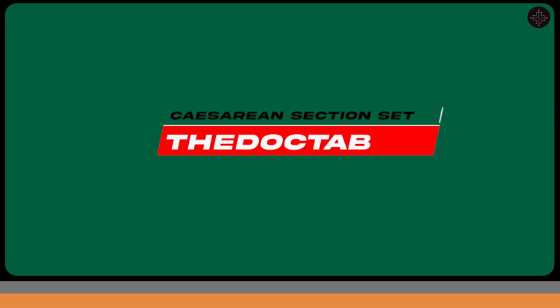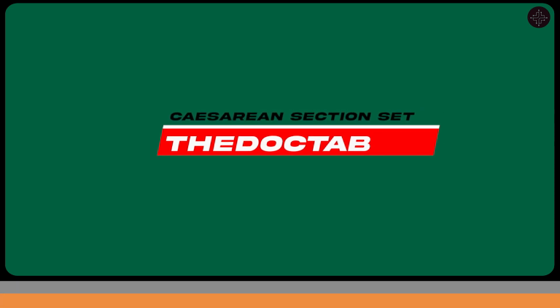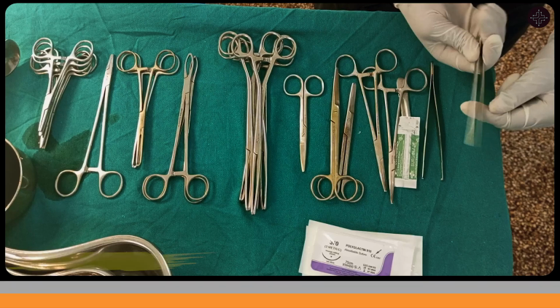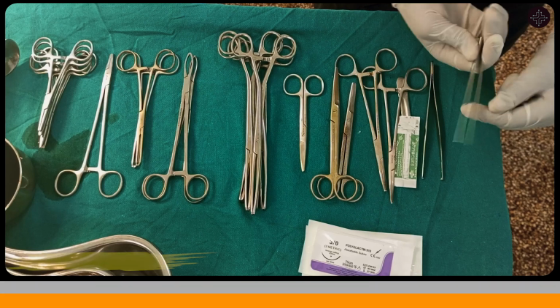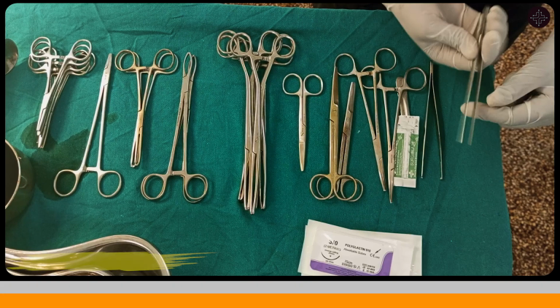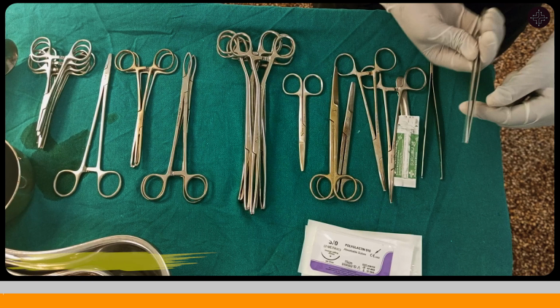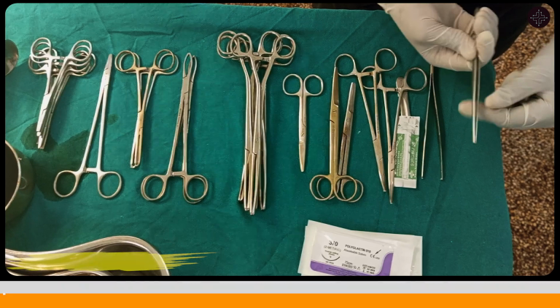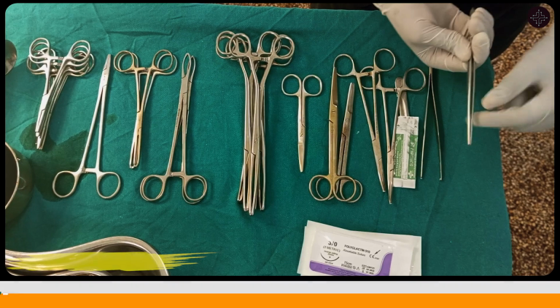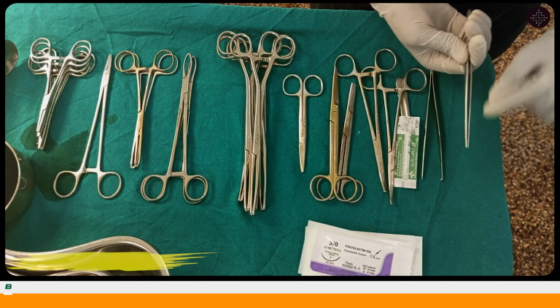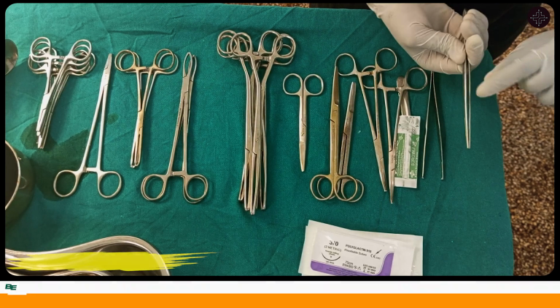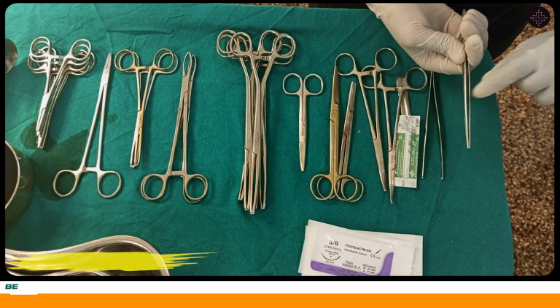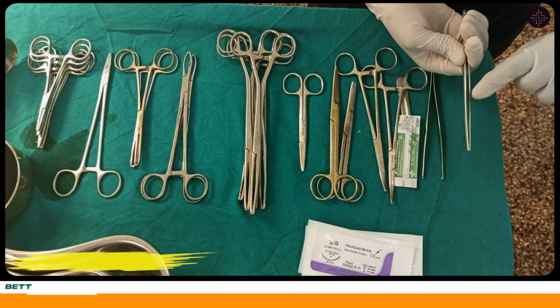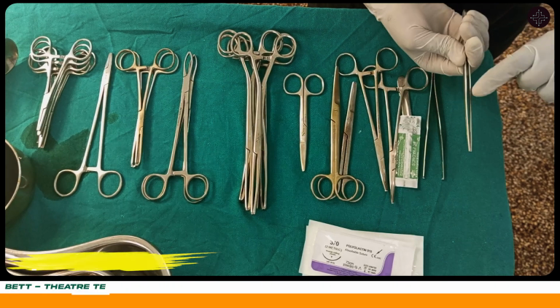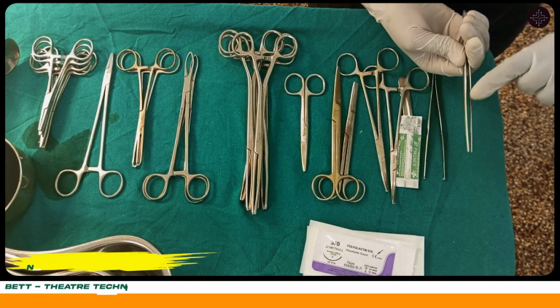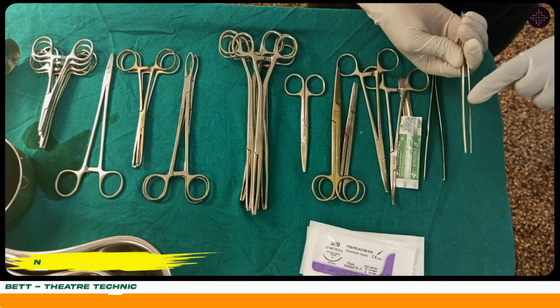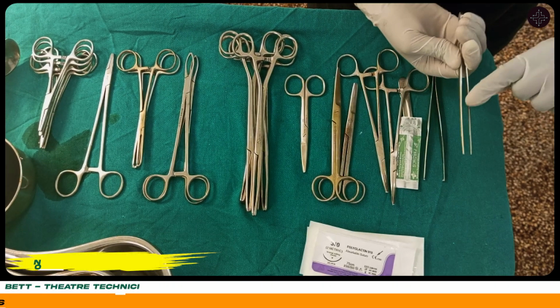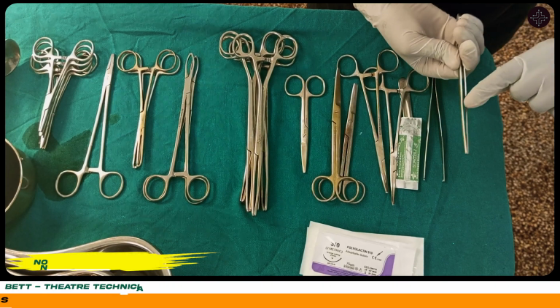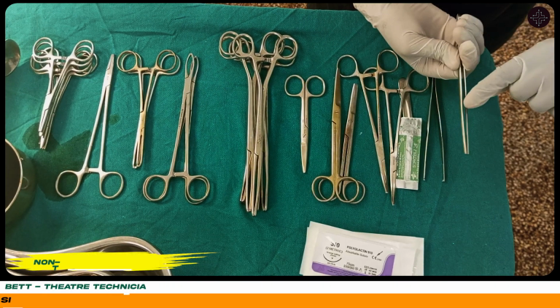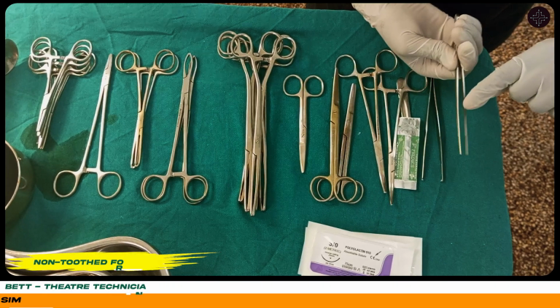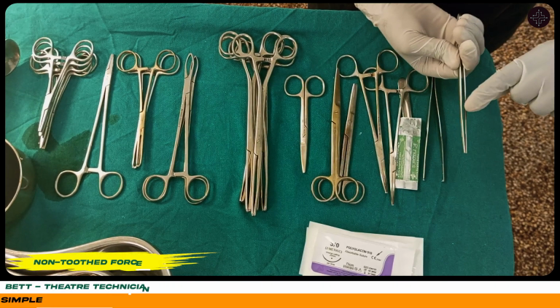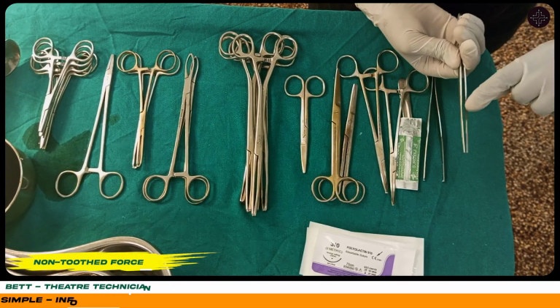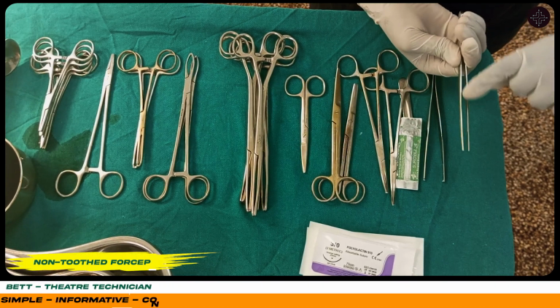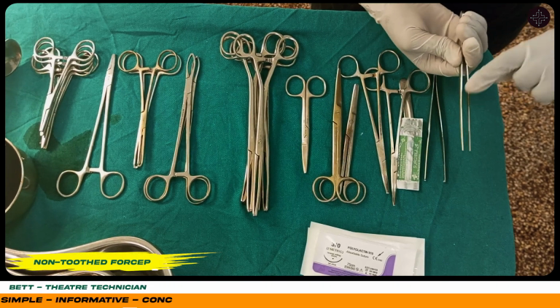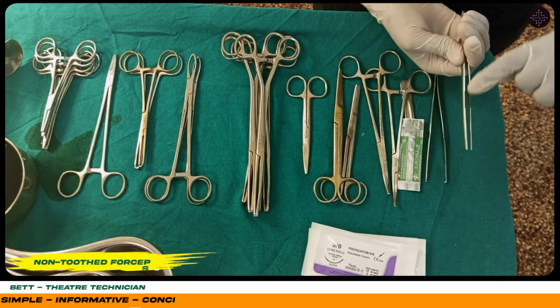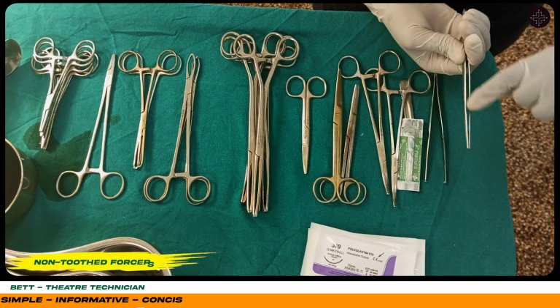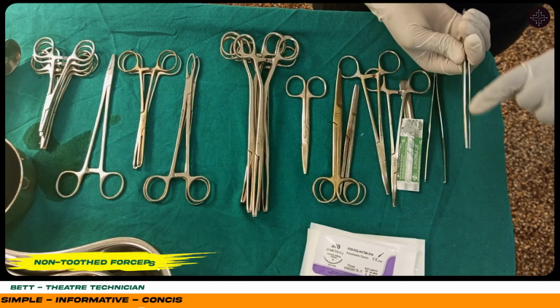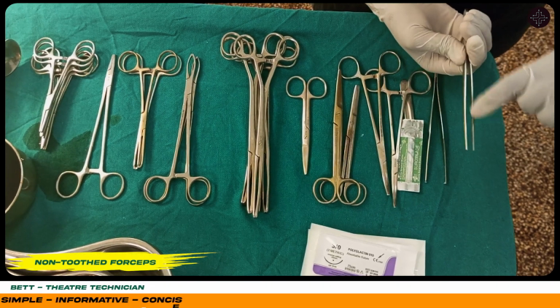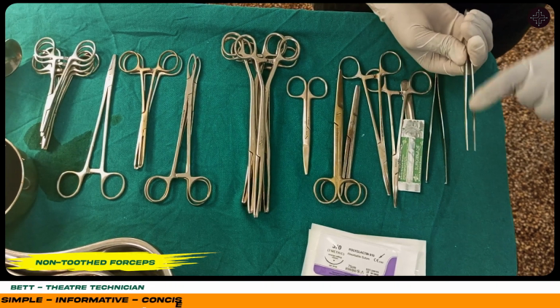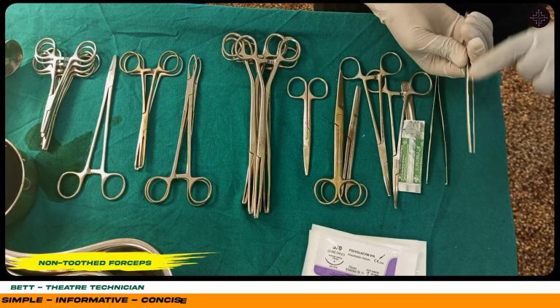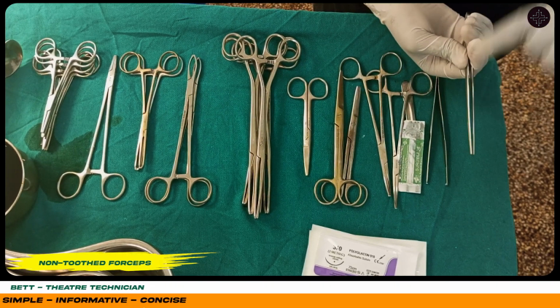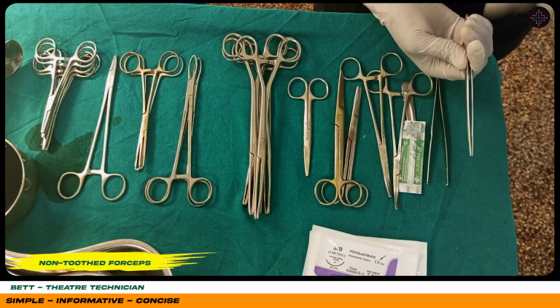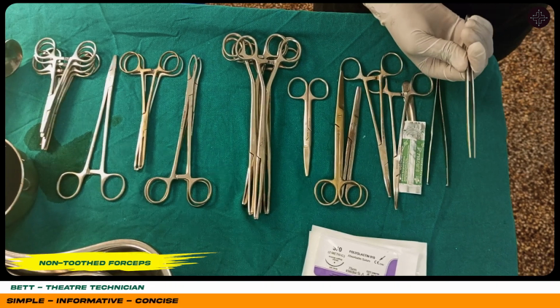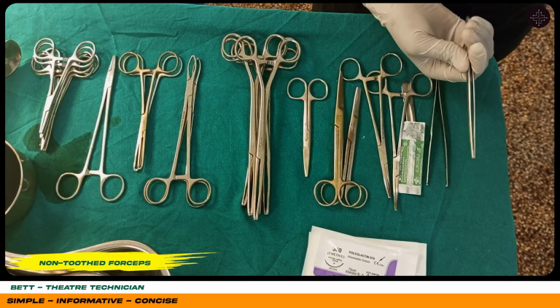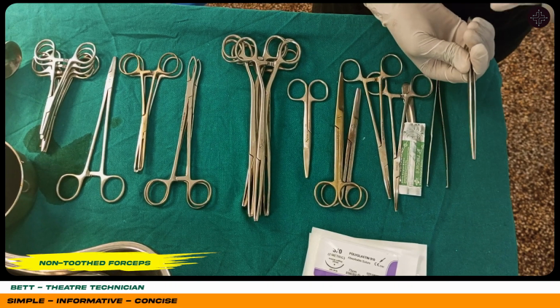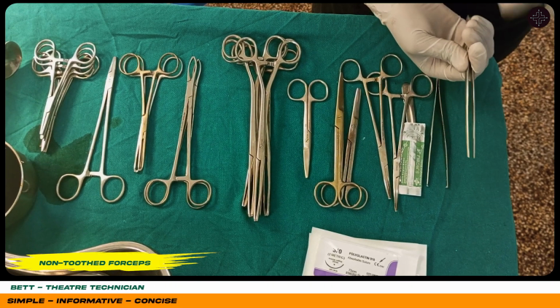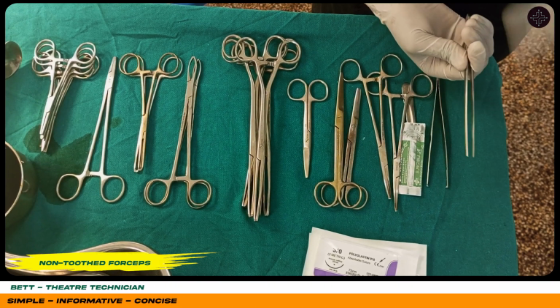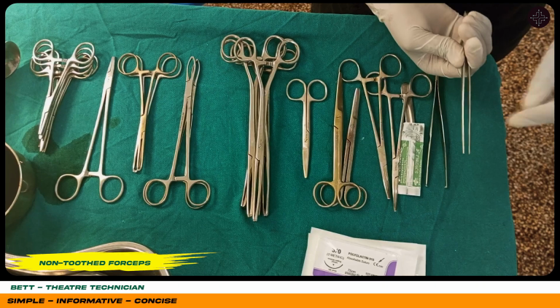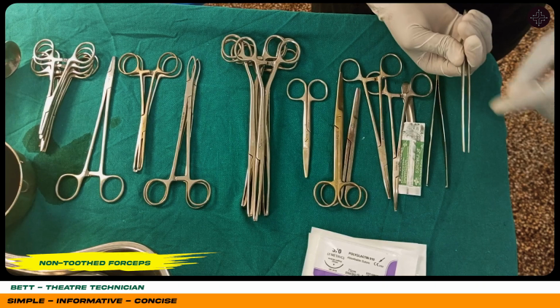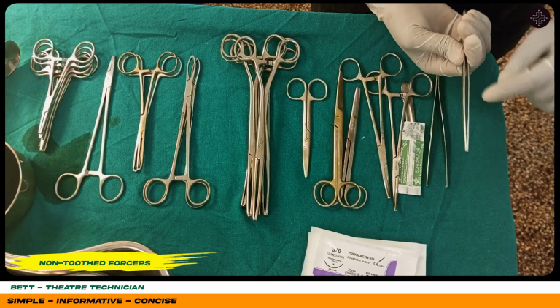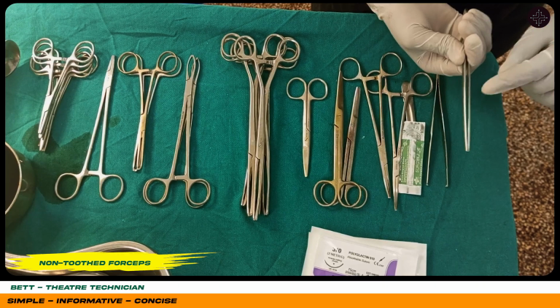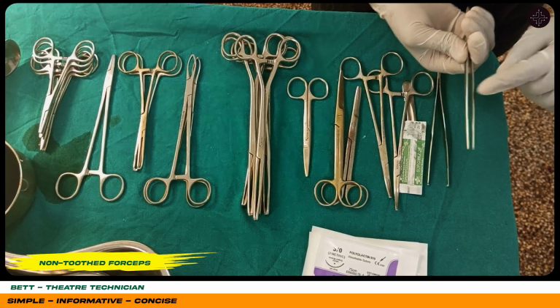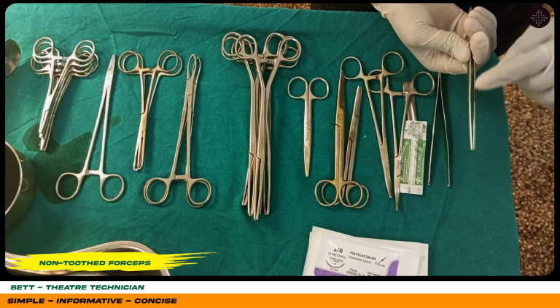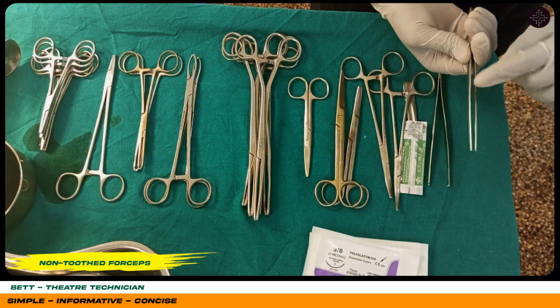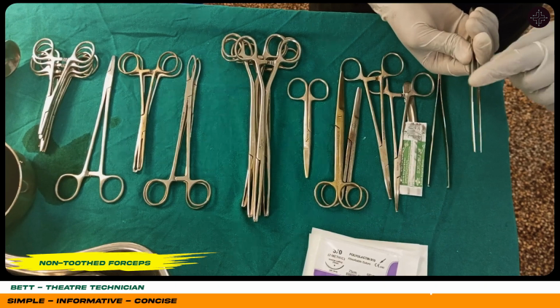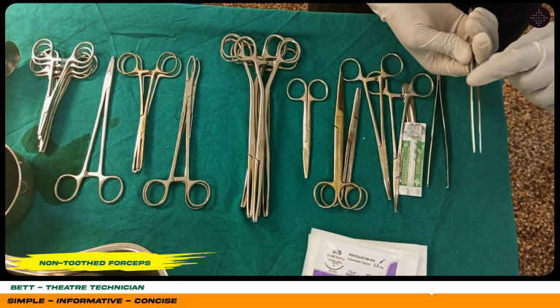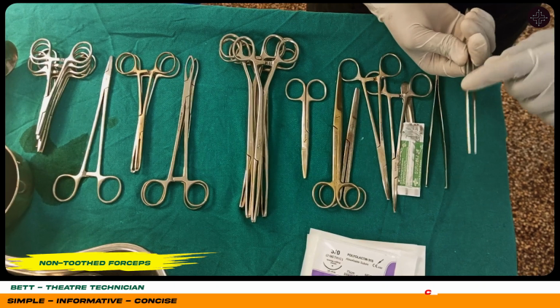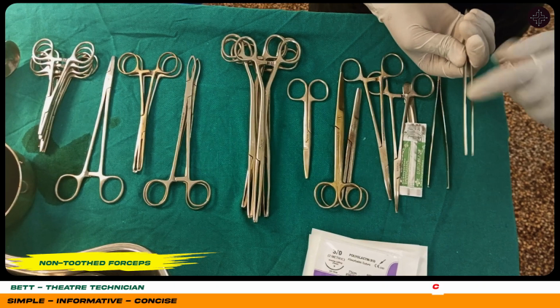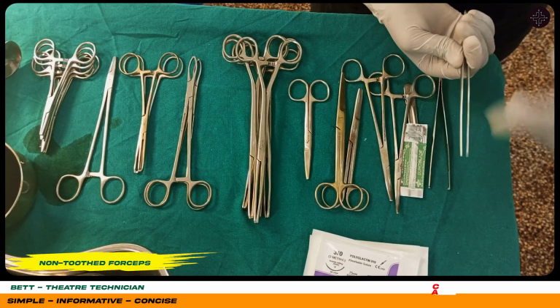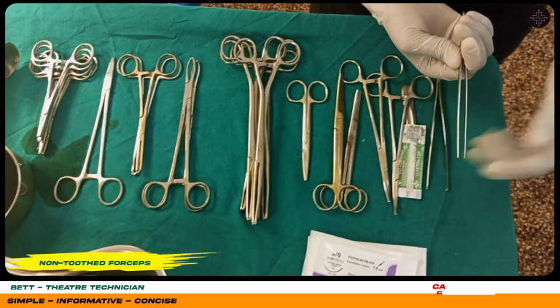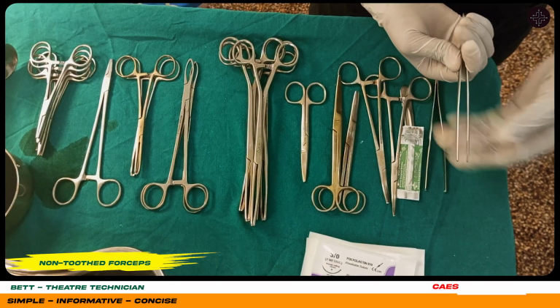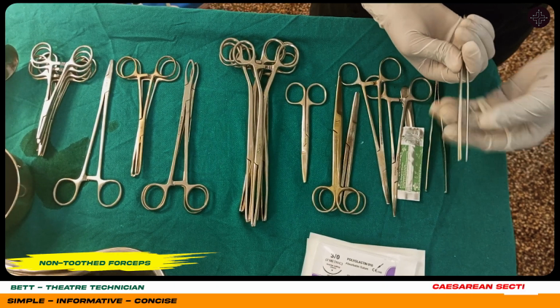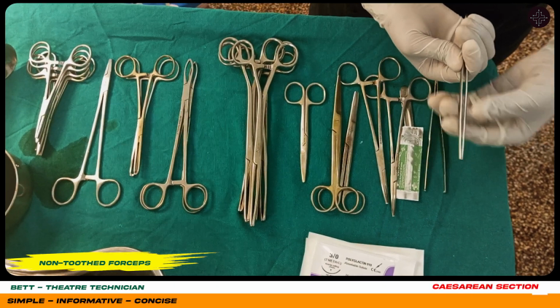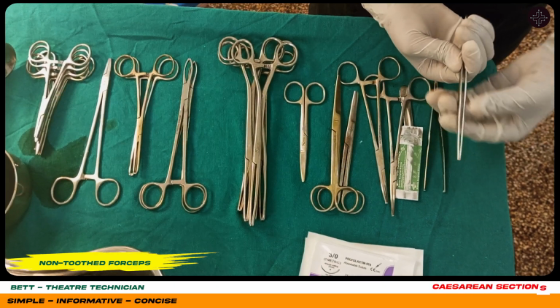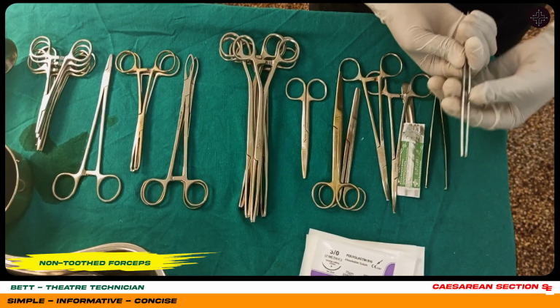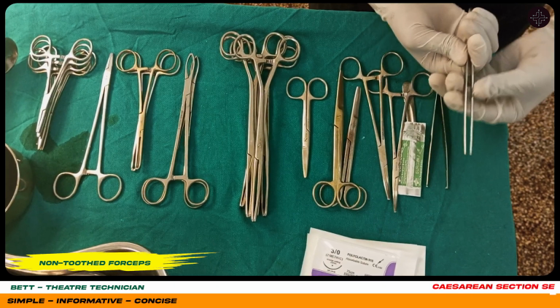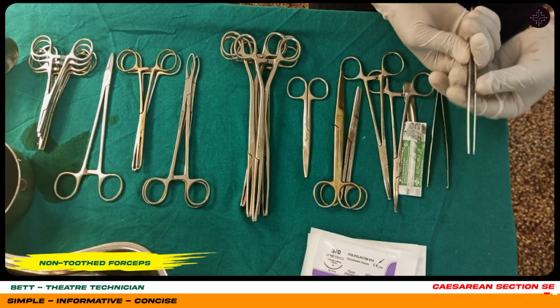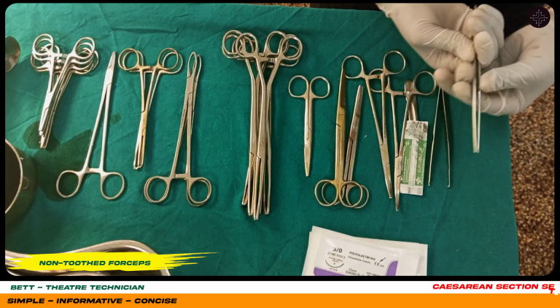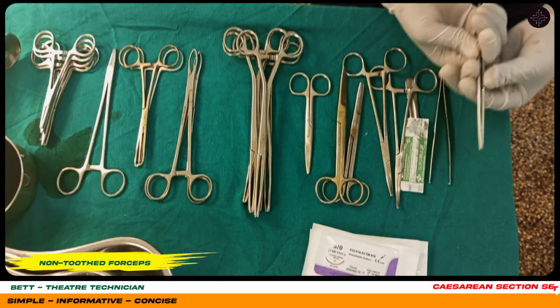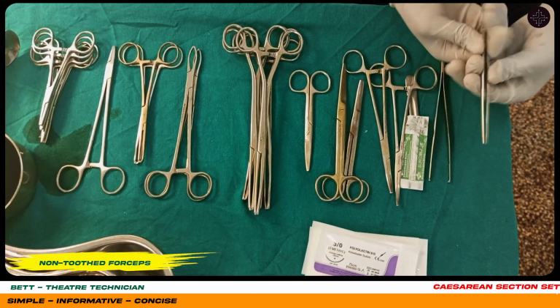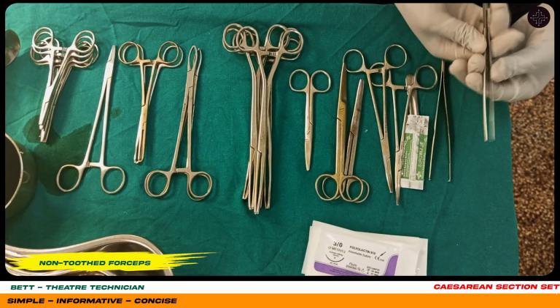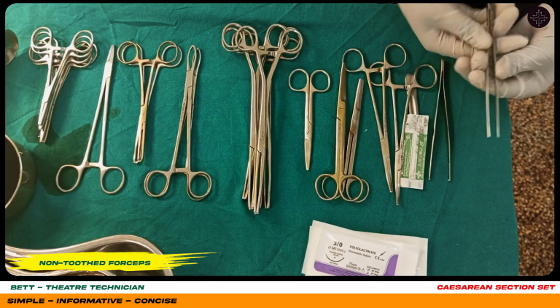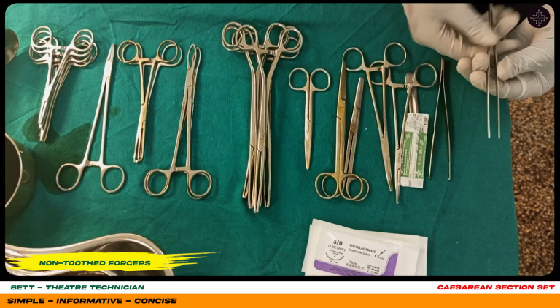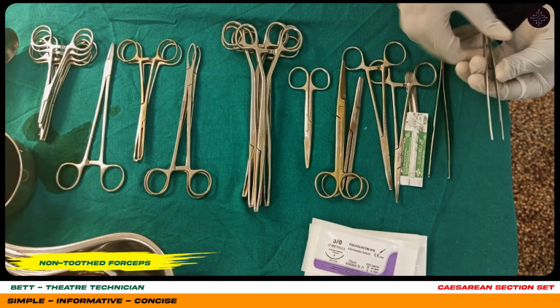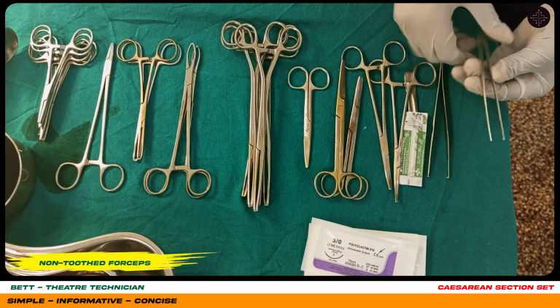This is a non-toothed dissecting forceps, mainly used for holding soft tissues.